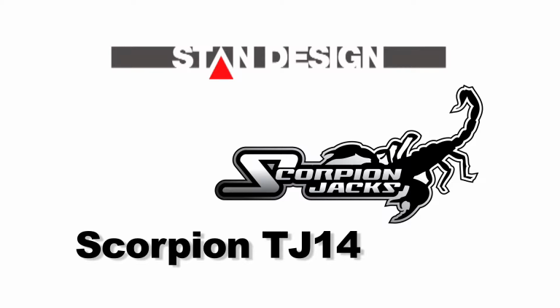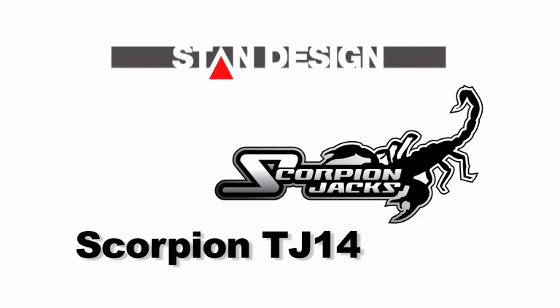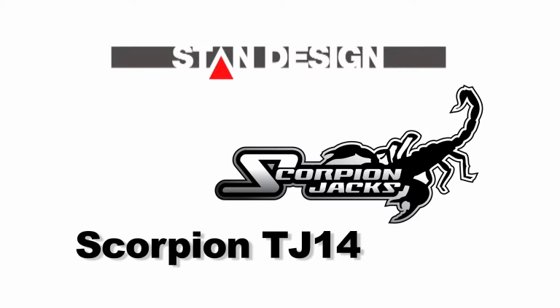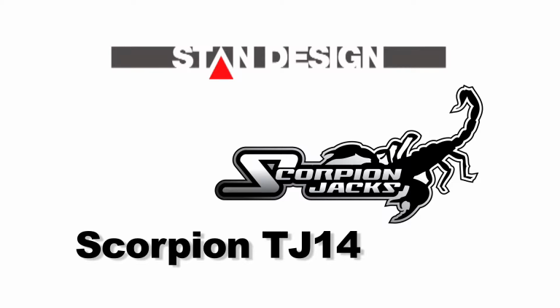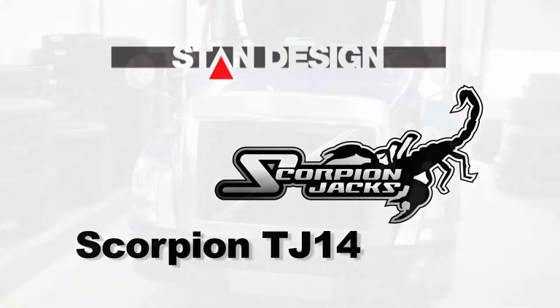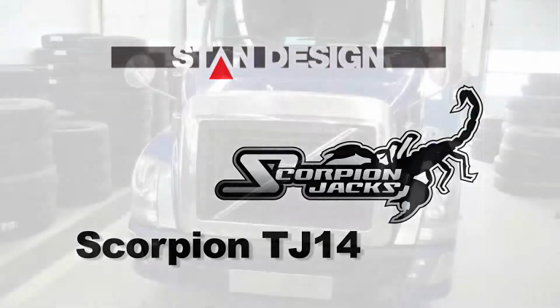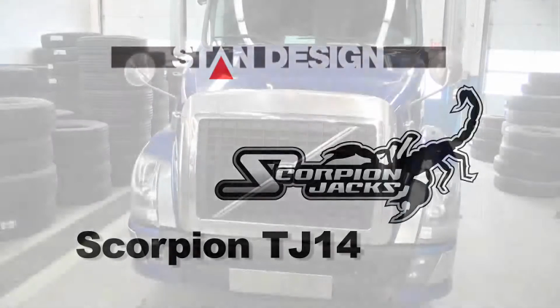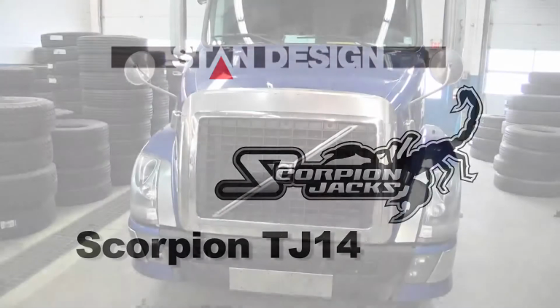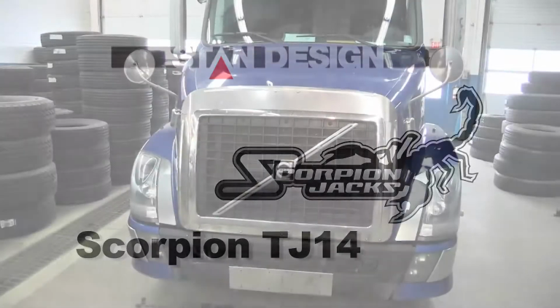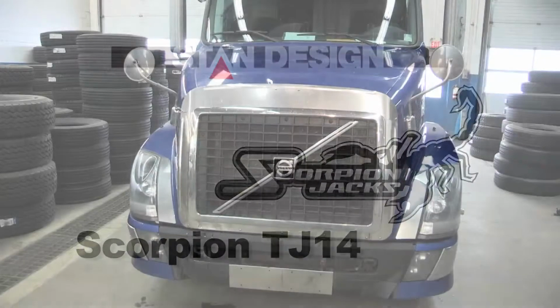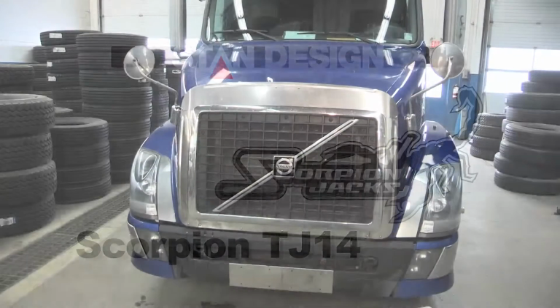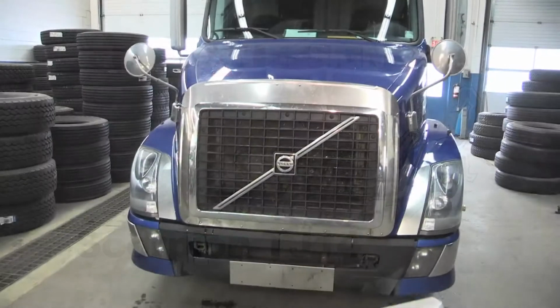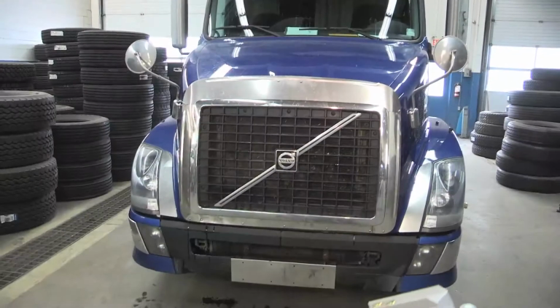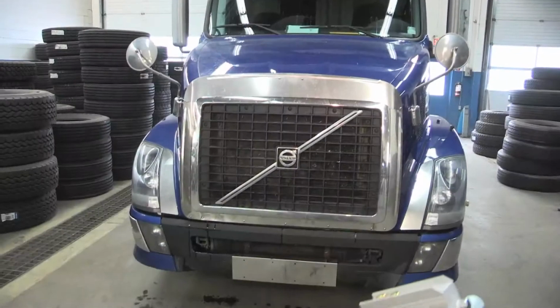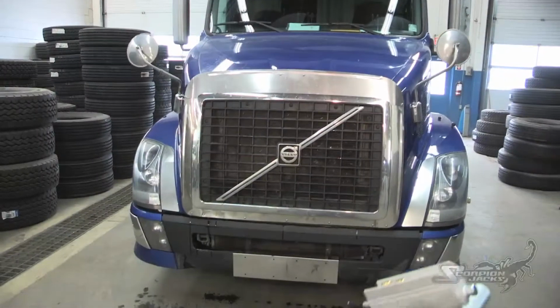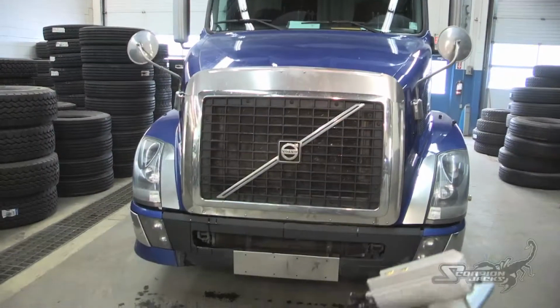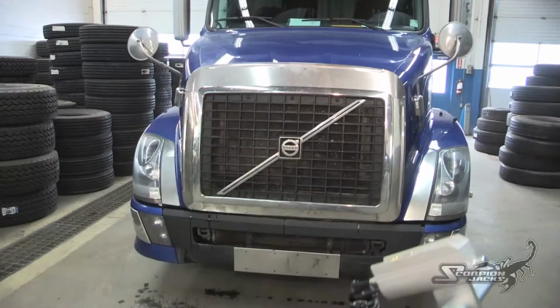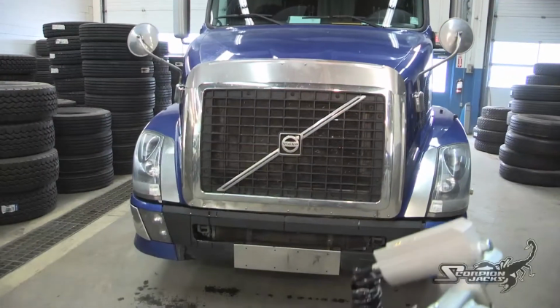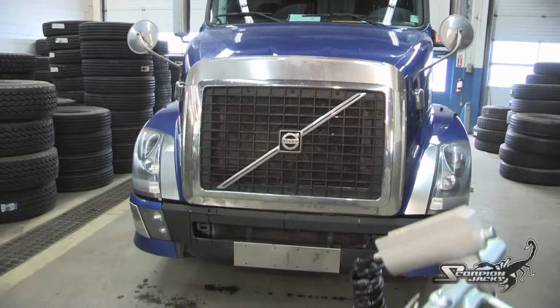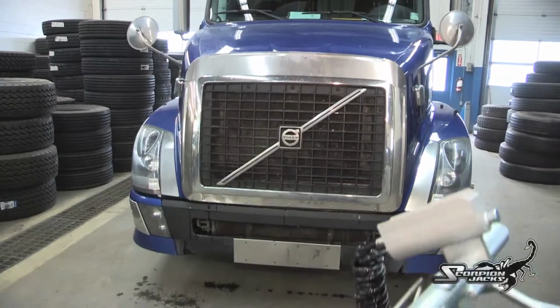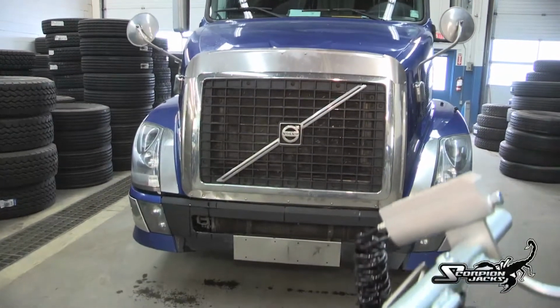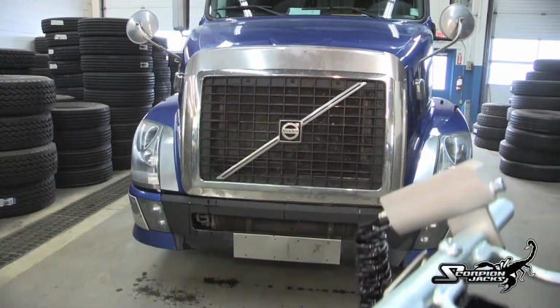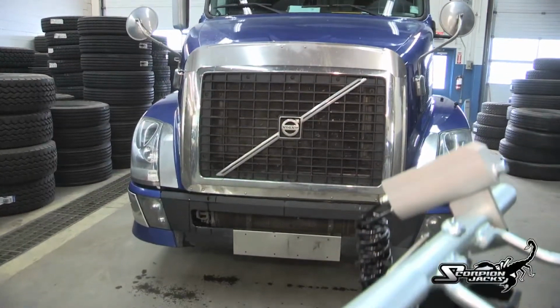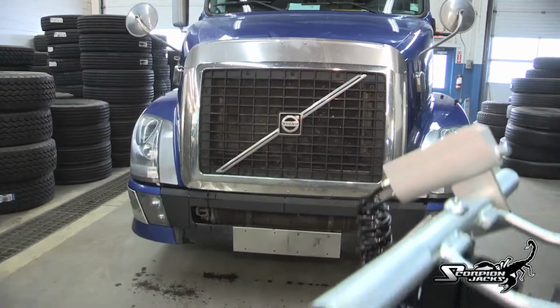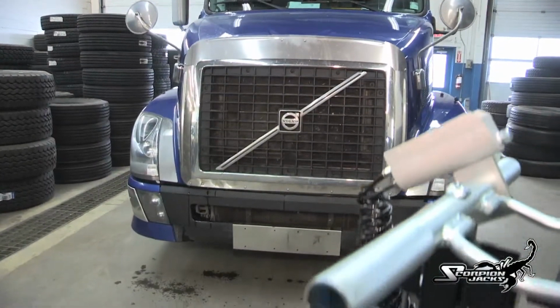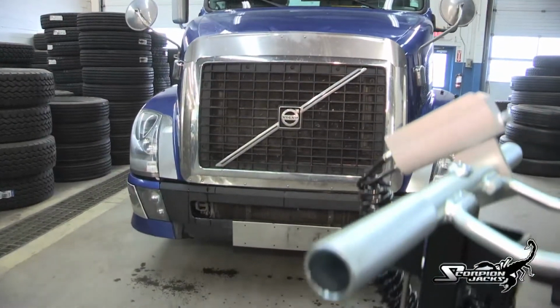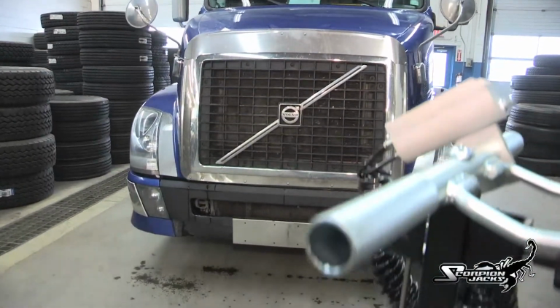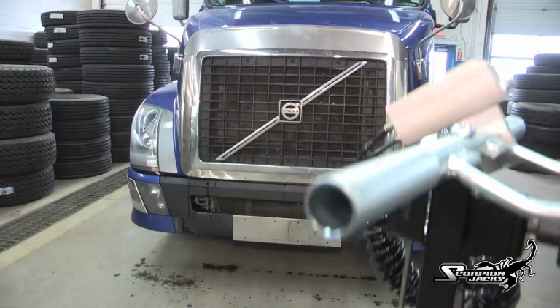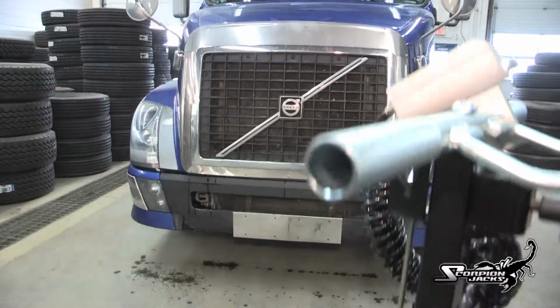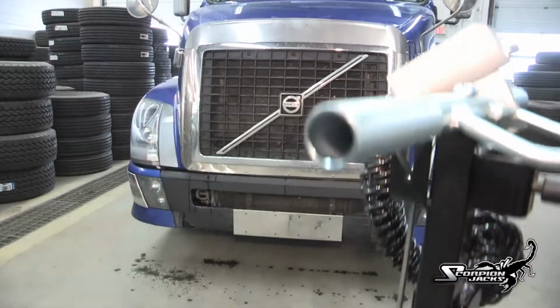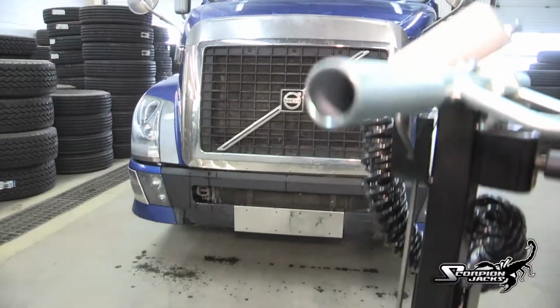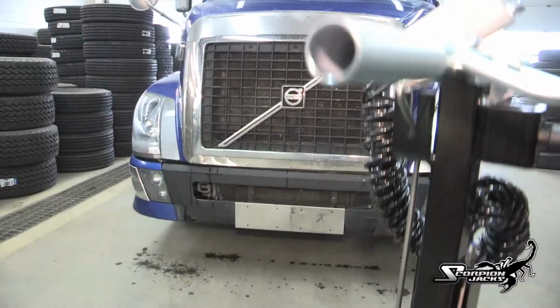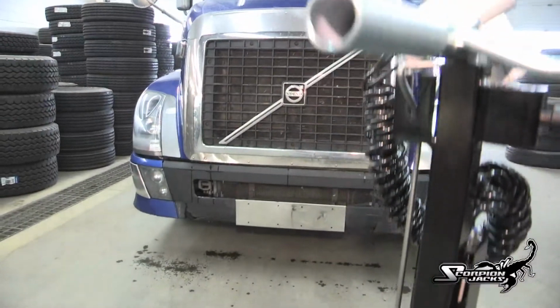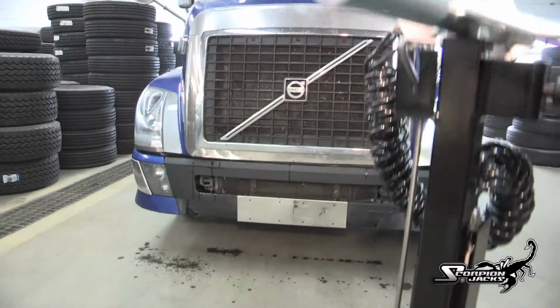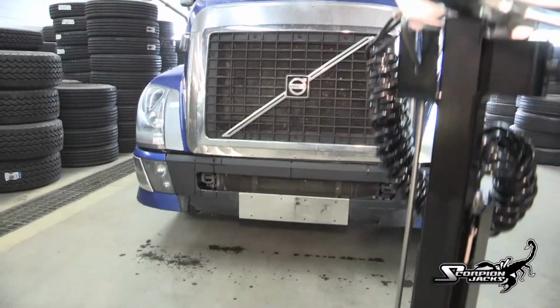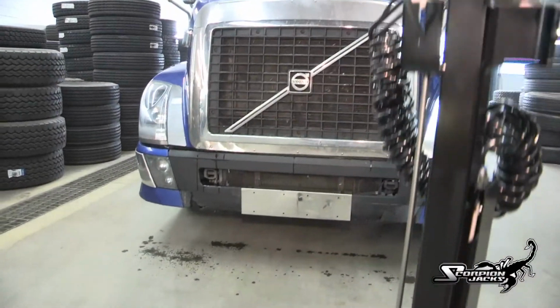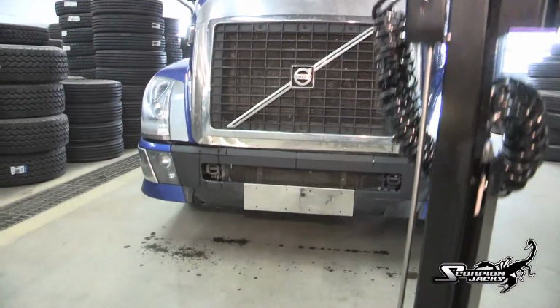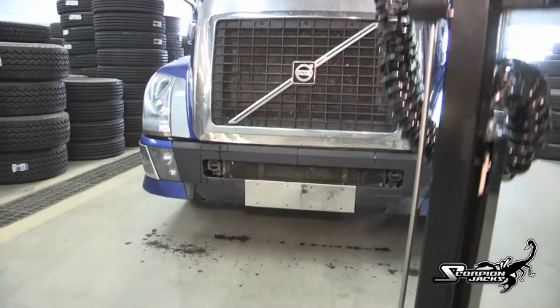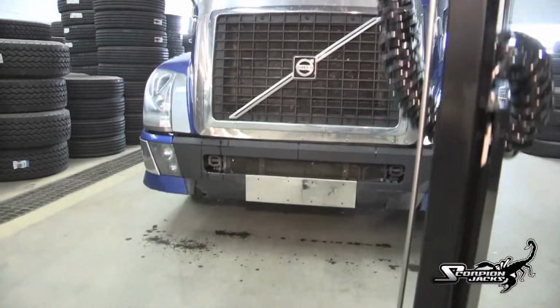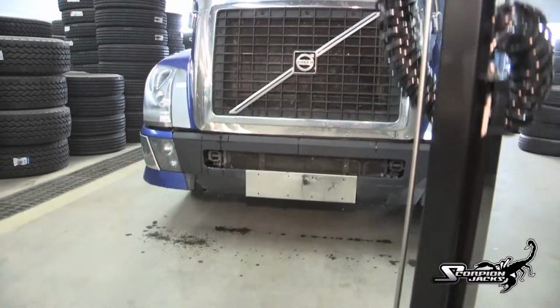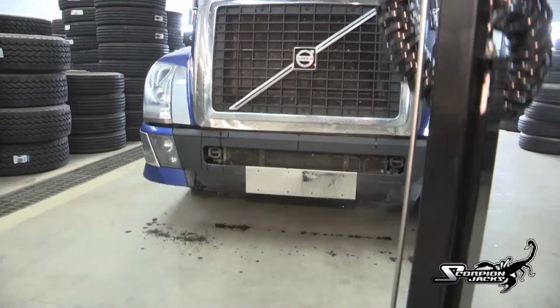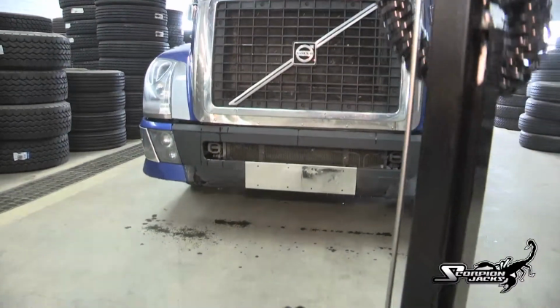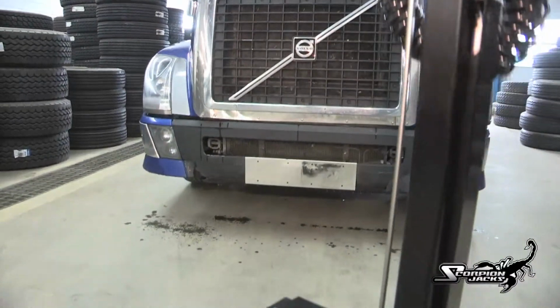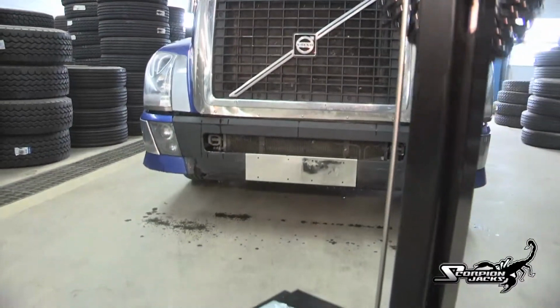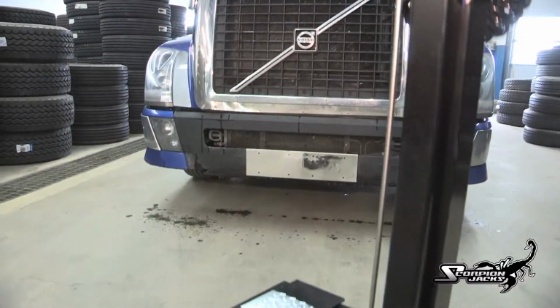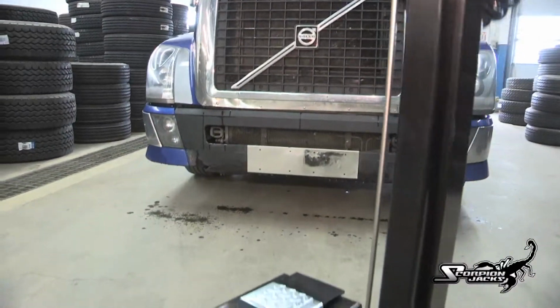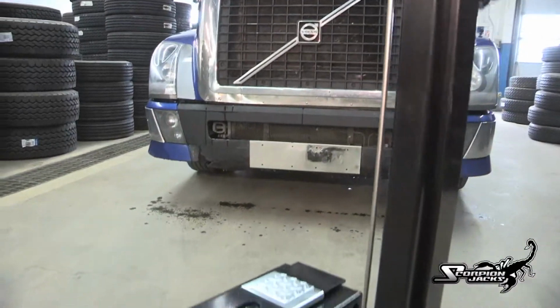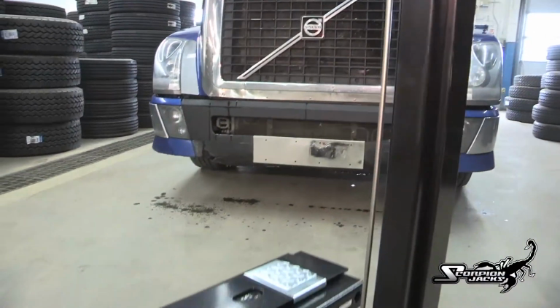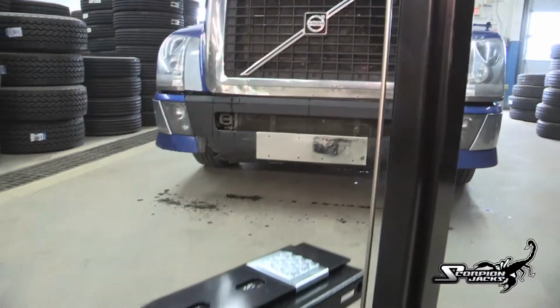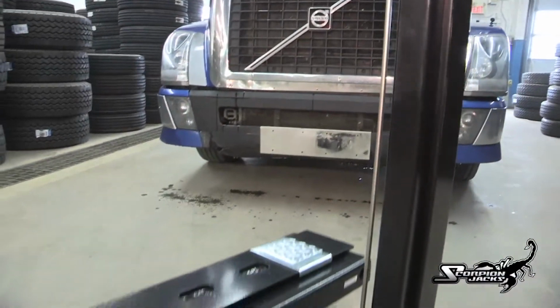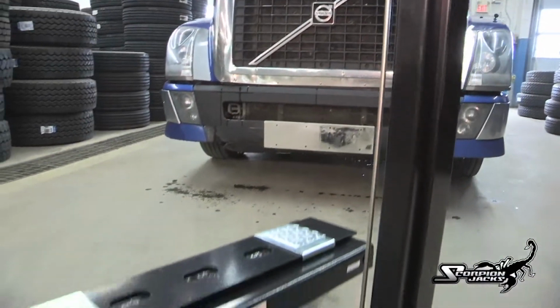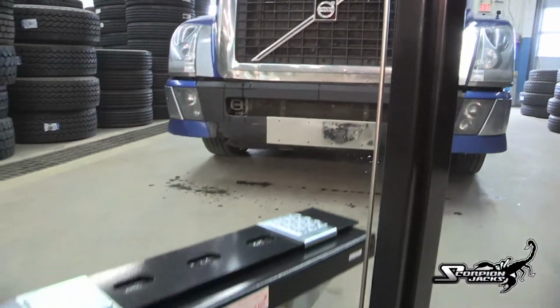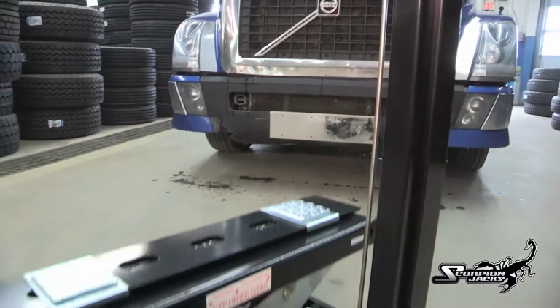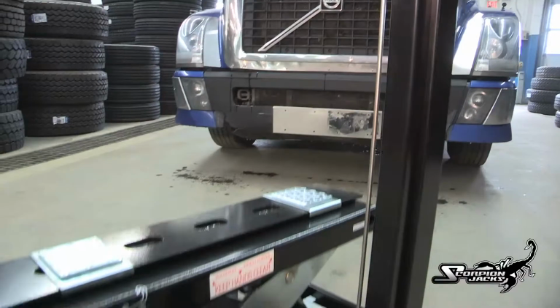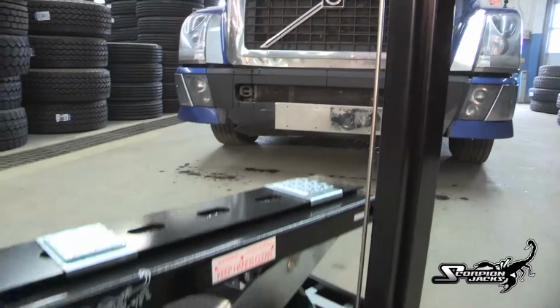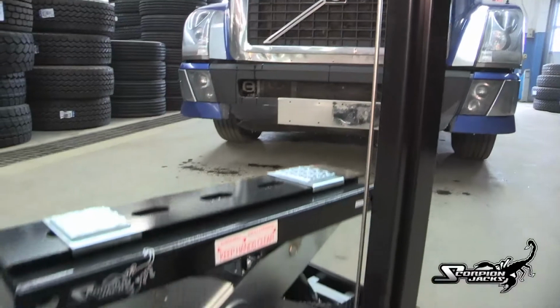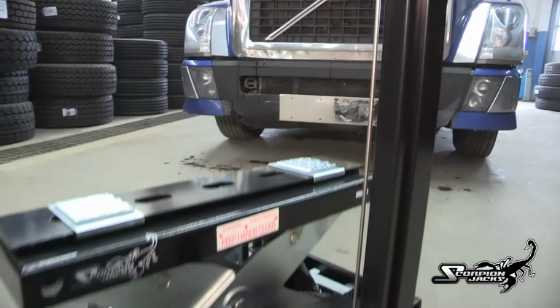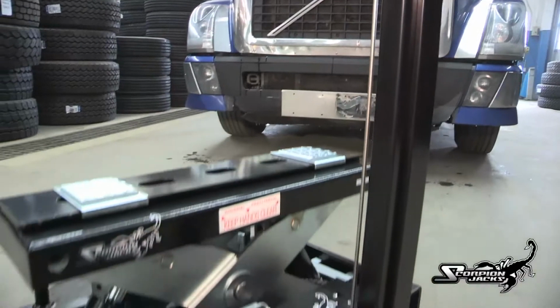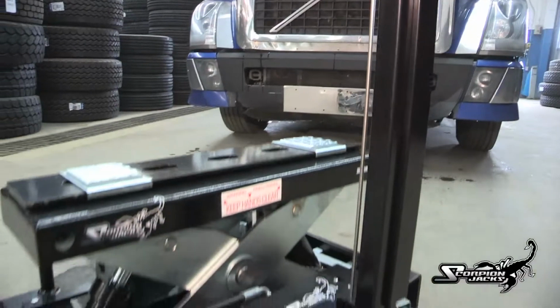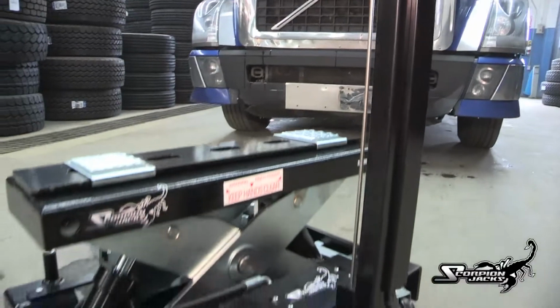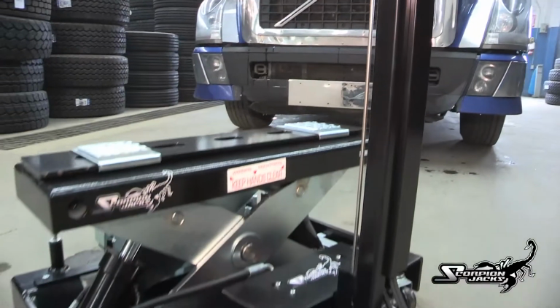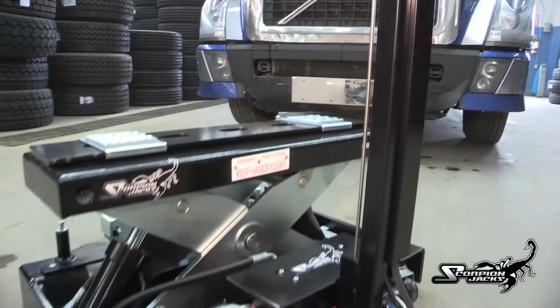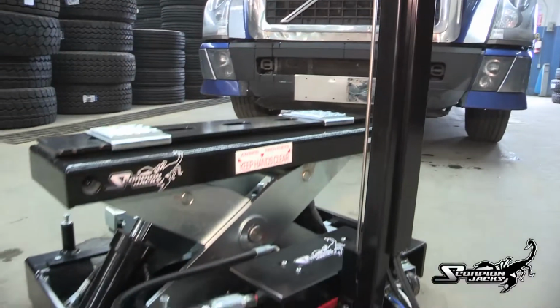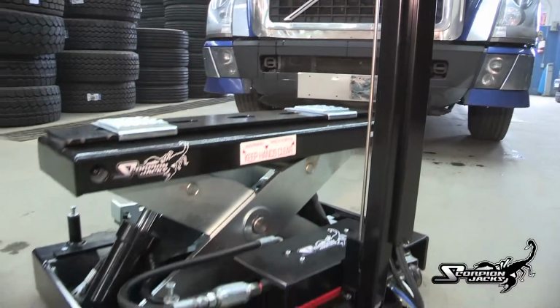Direct from the design lab at Stan Design Inc., we are proud to present the latest in heavy-duty truck lifting equipment, the Scorpion TJ-14.